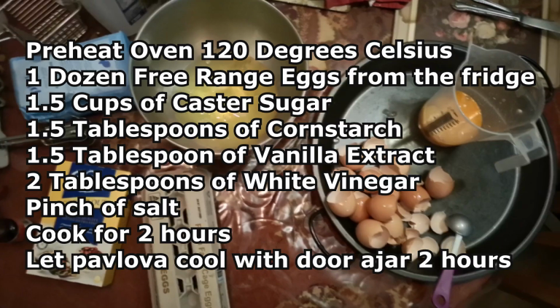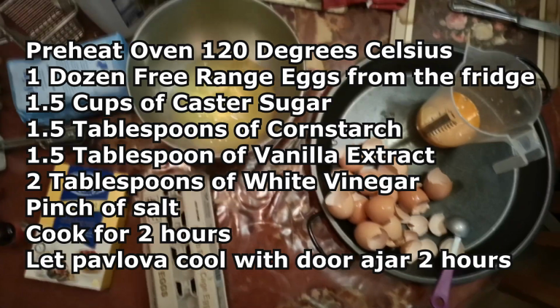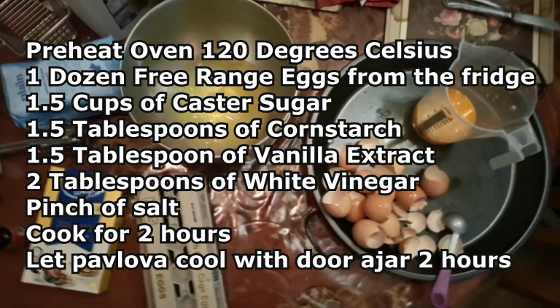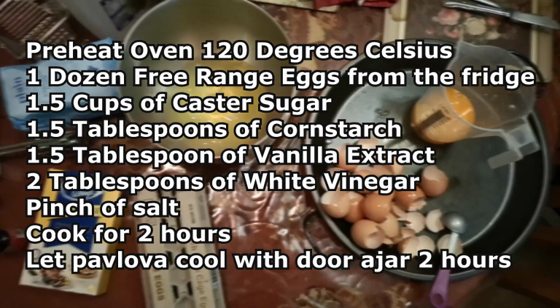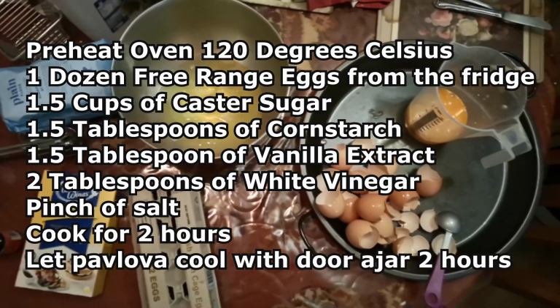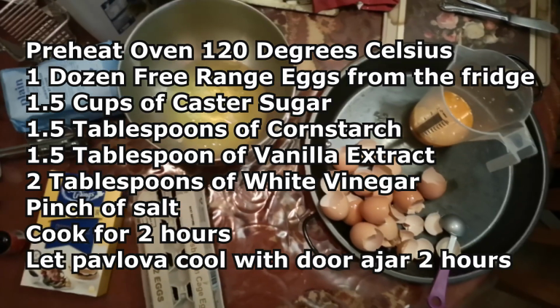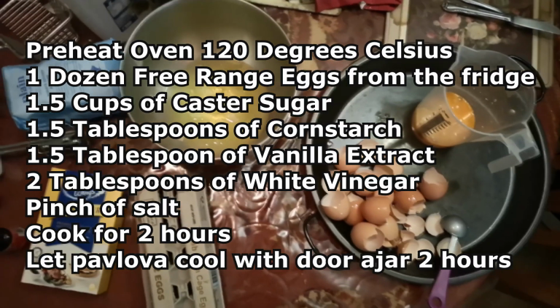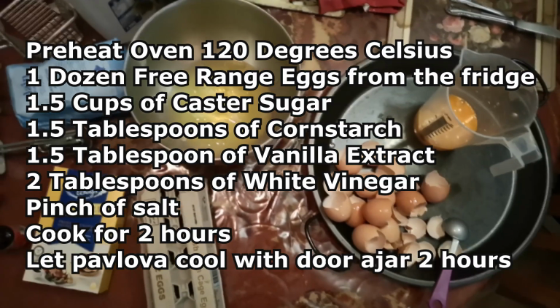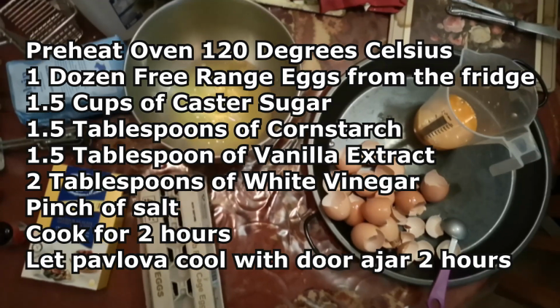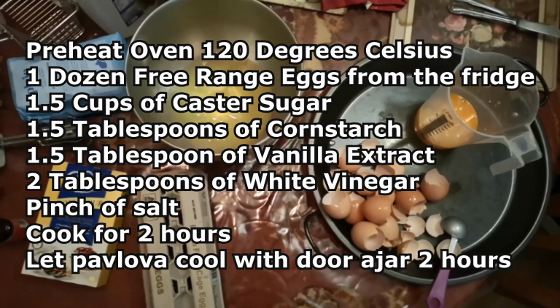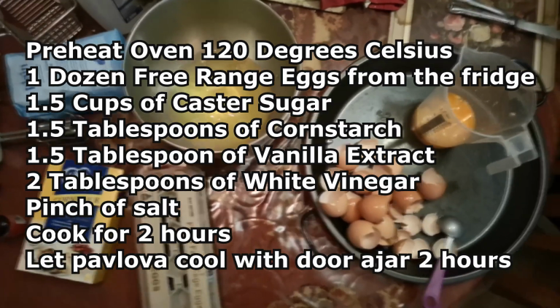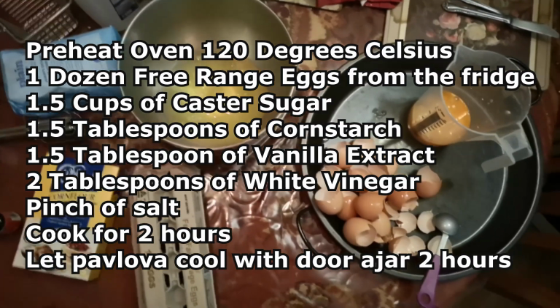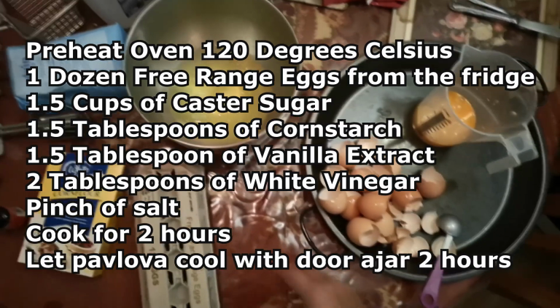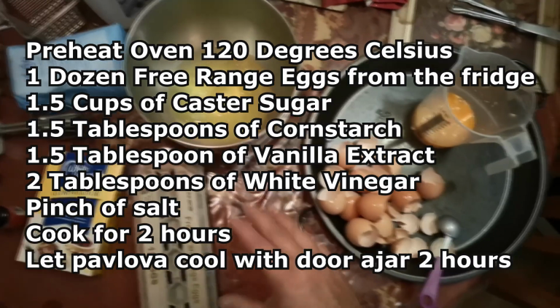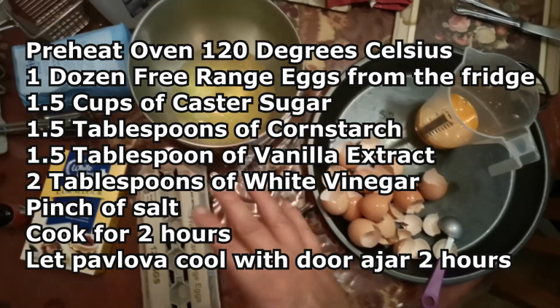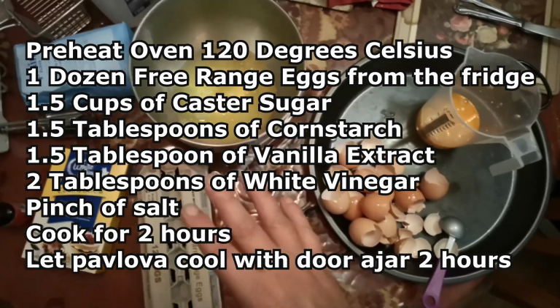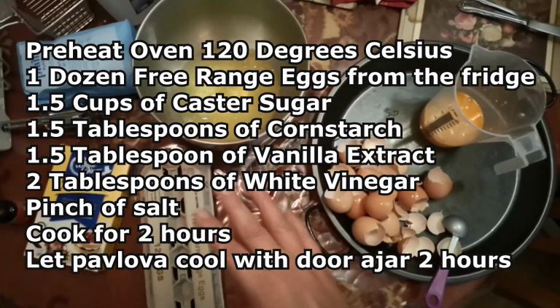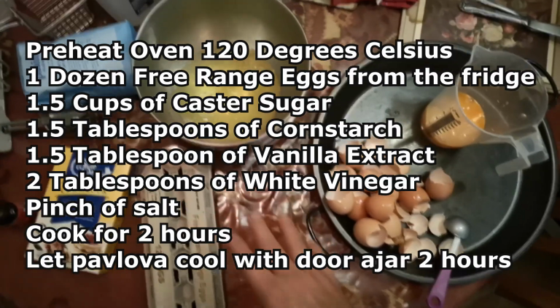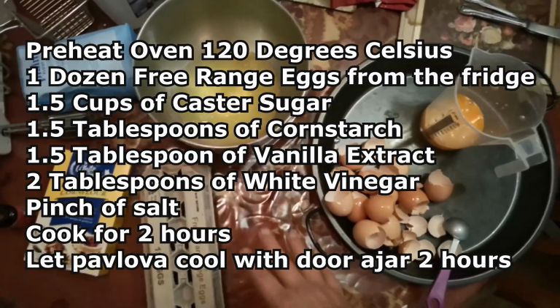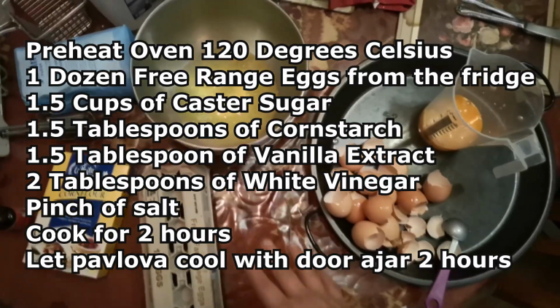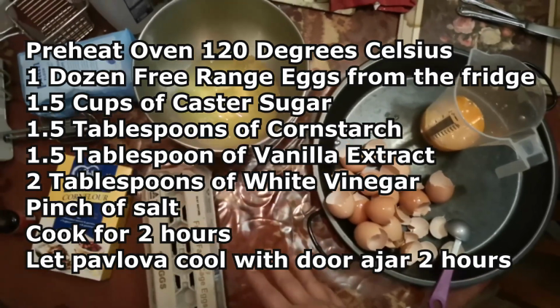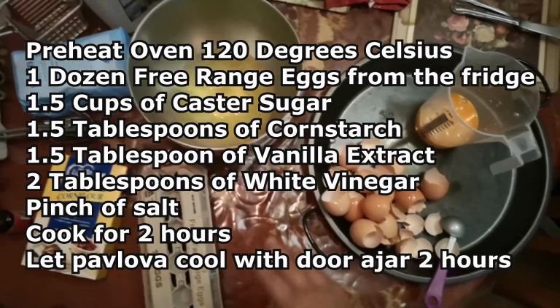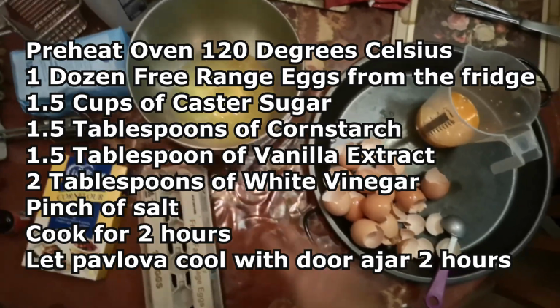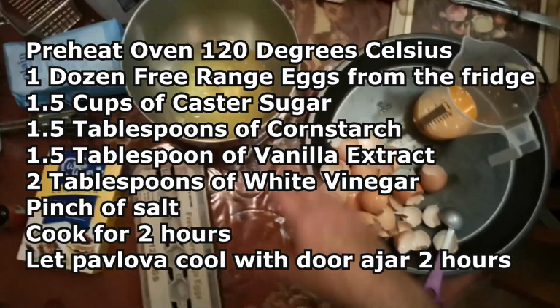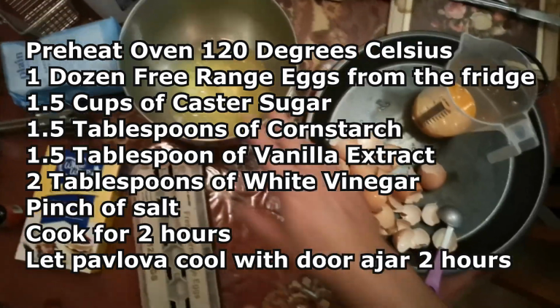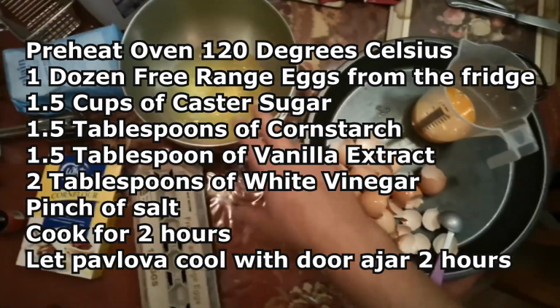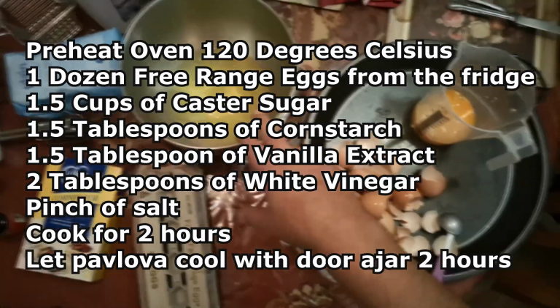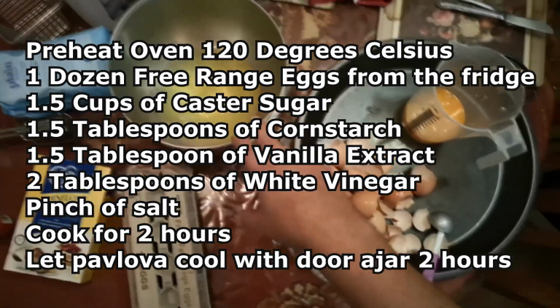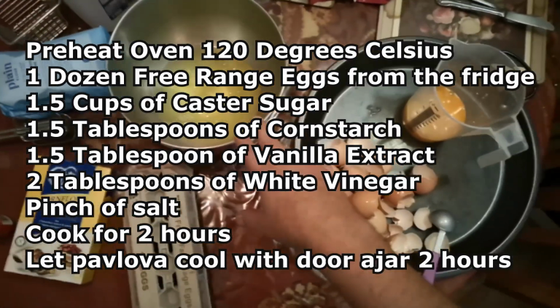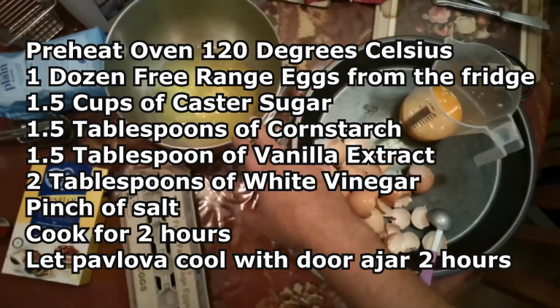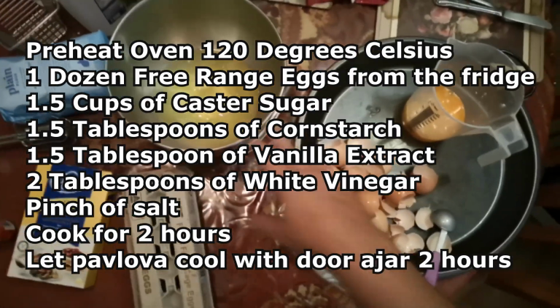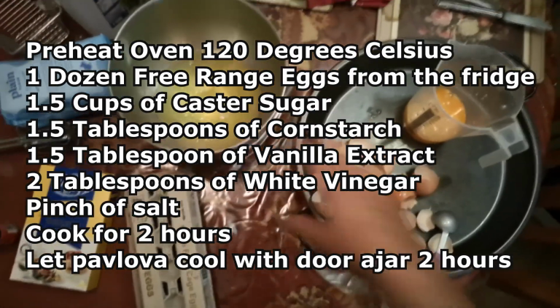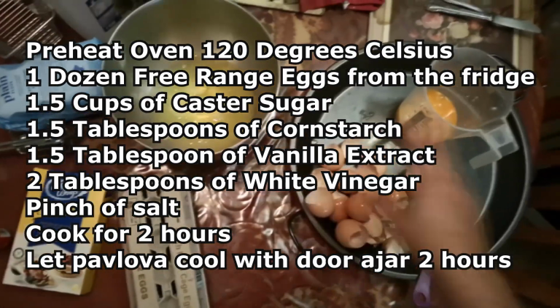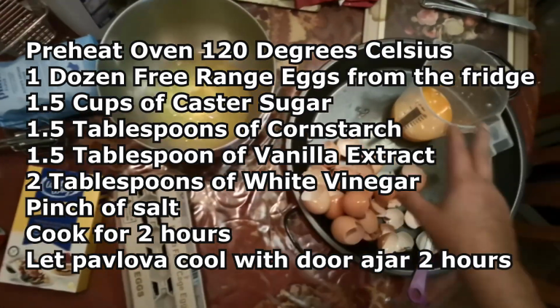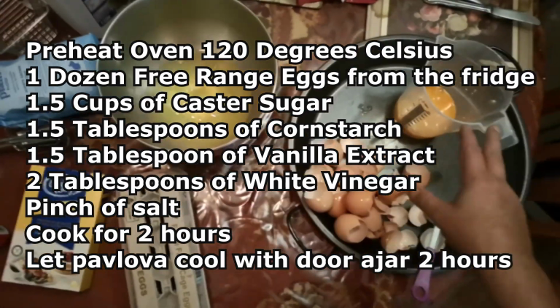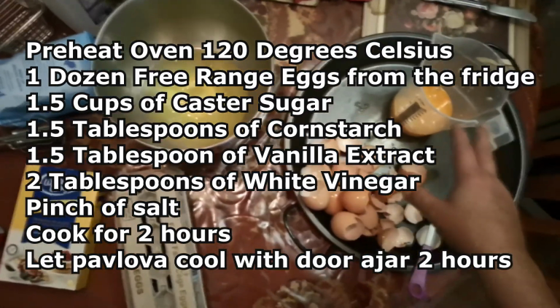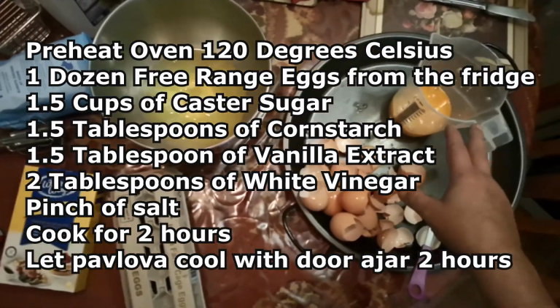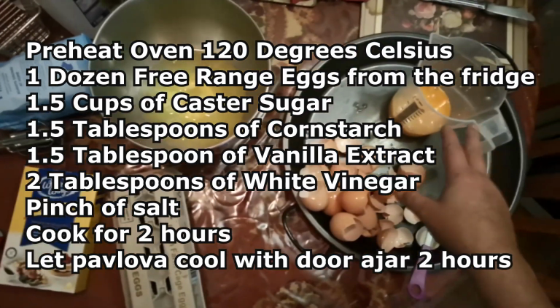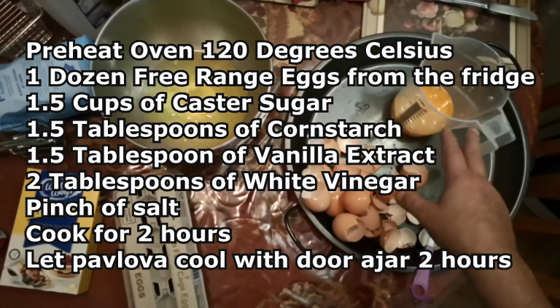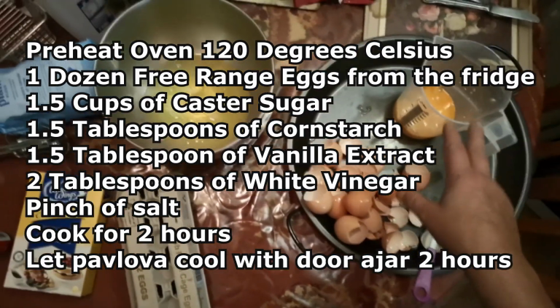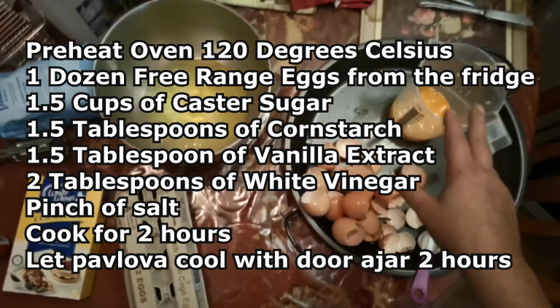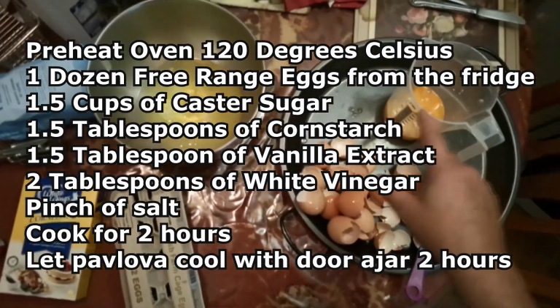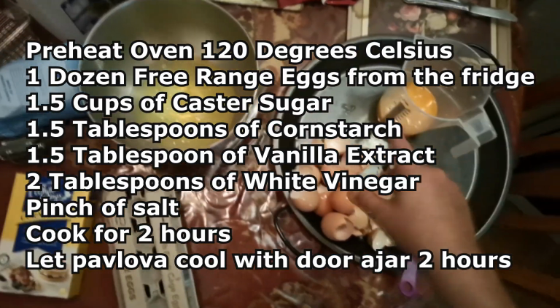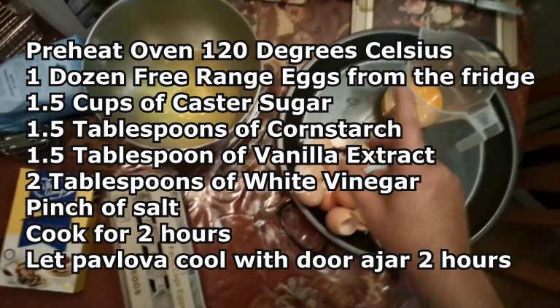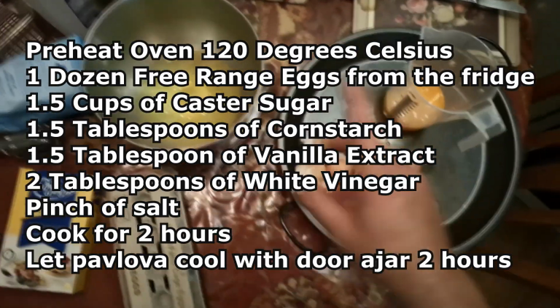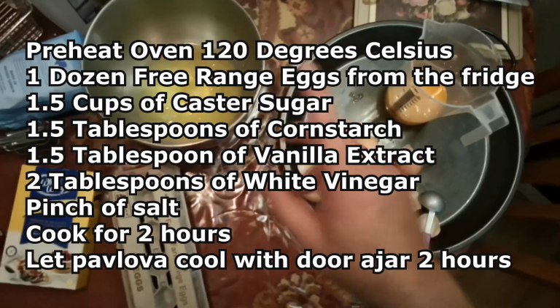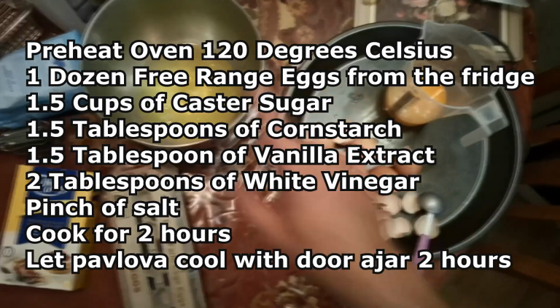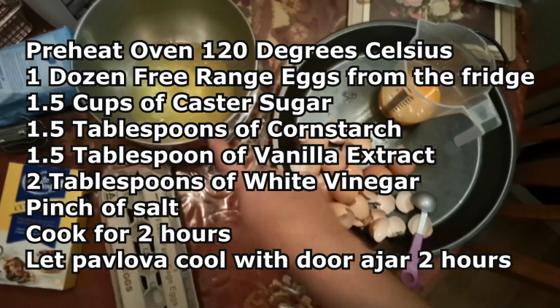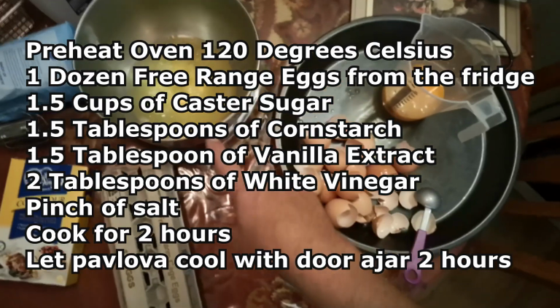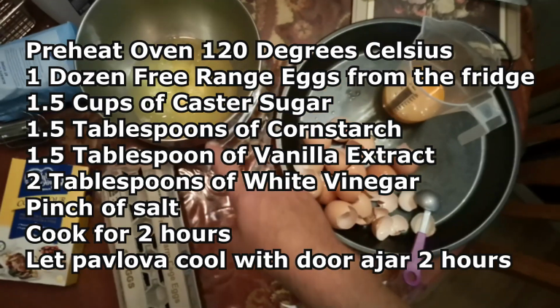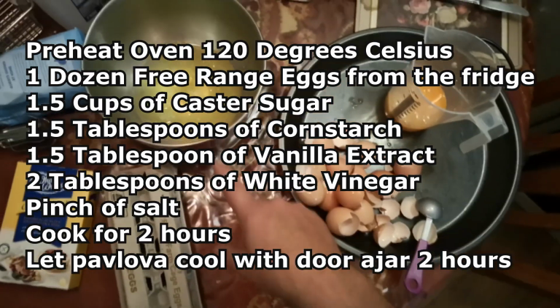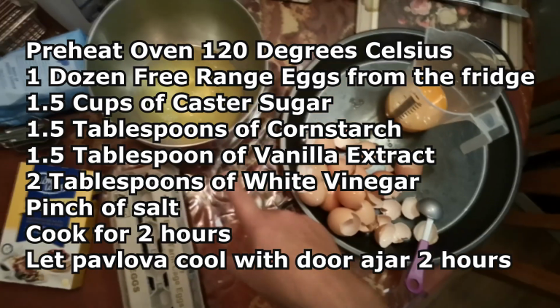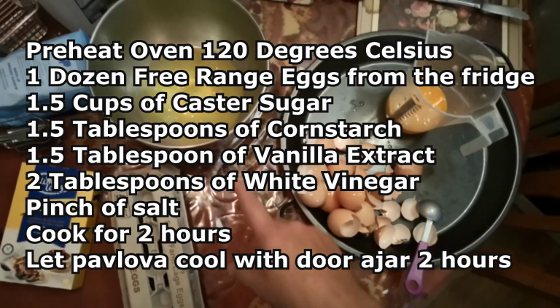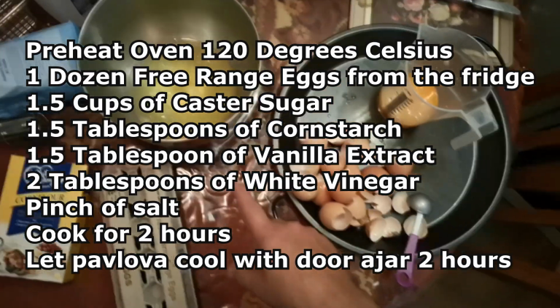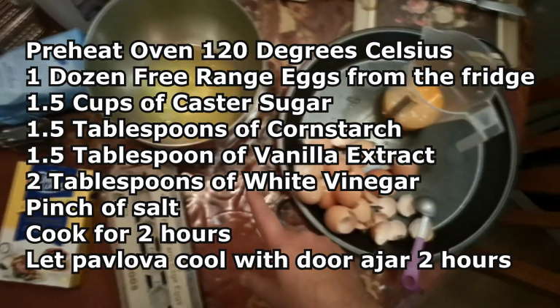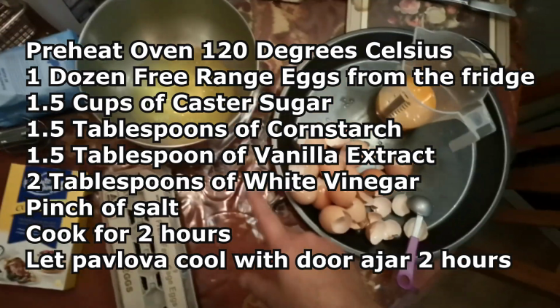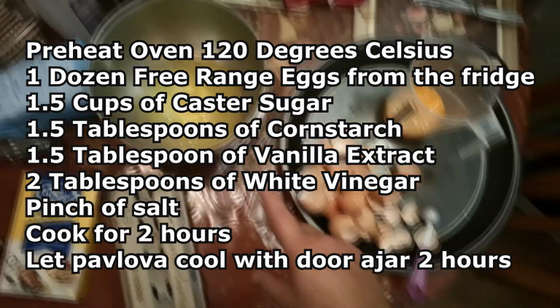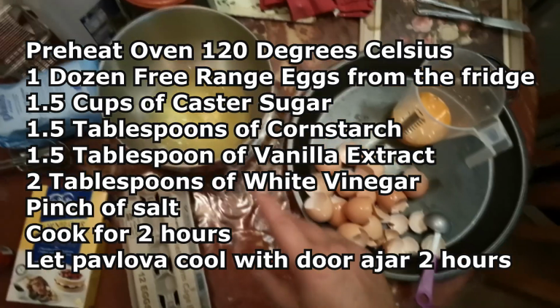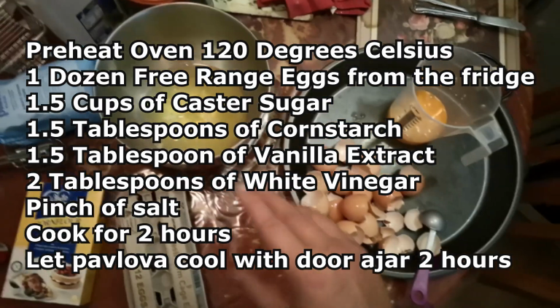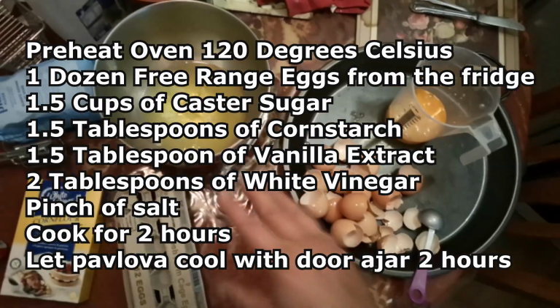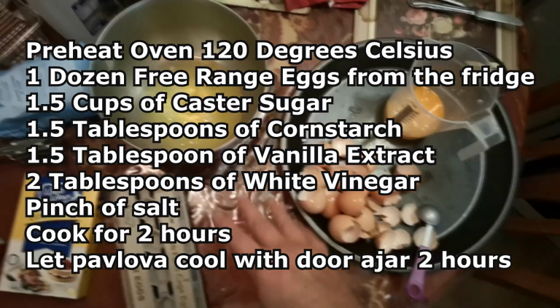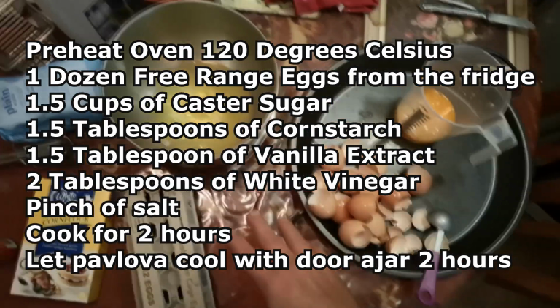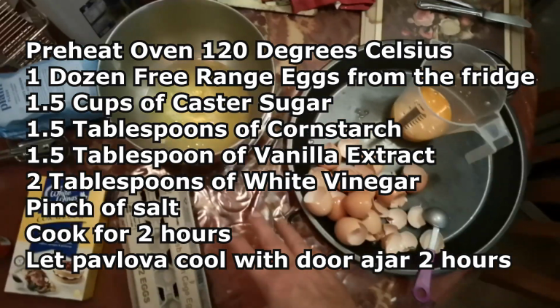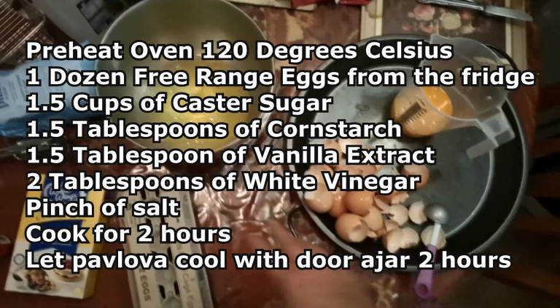The perfect pavlova. A dozen eggs — separate the whites into the bowl and make sure they're fridge eggs so they're nice and cold.